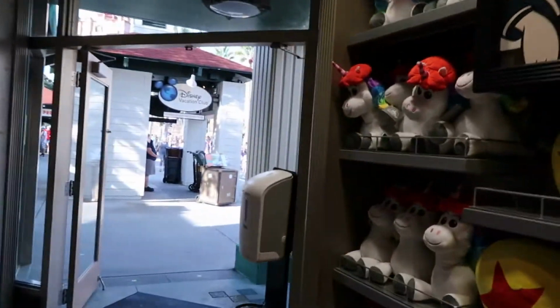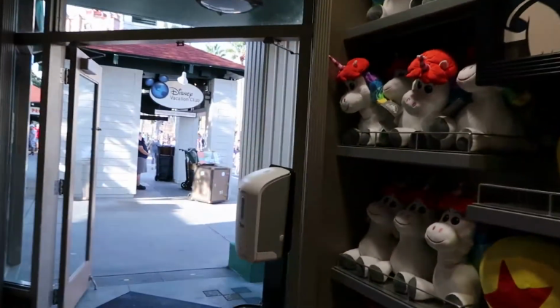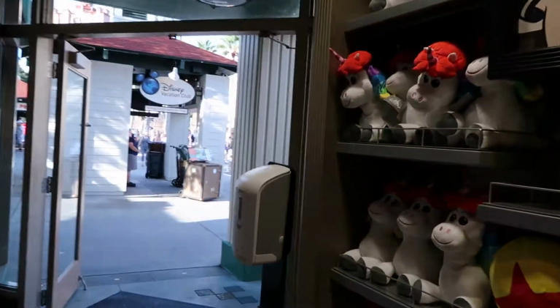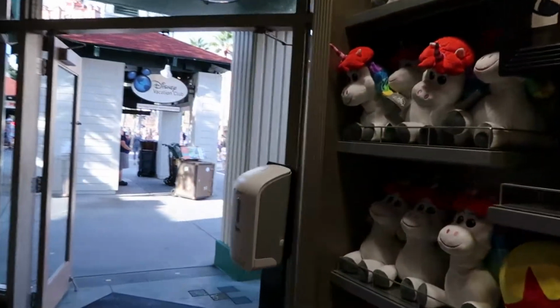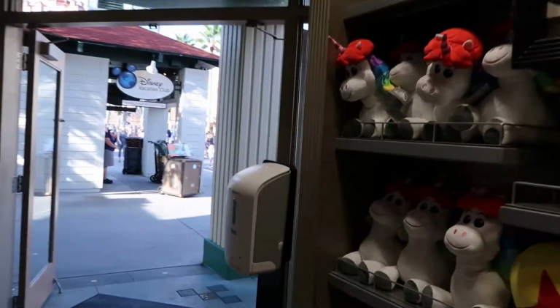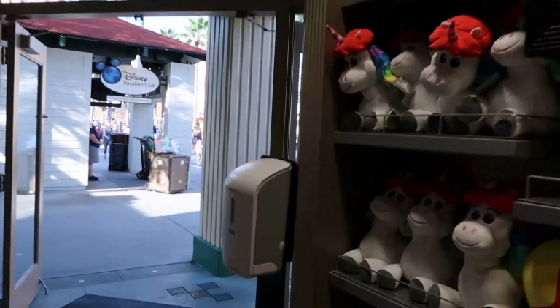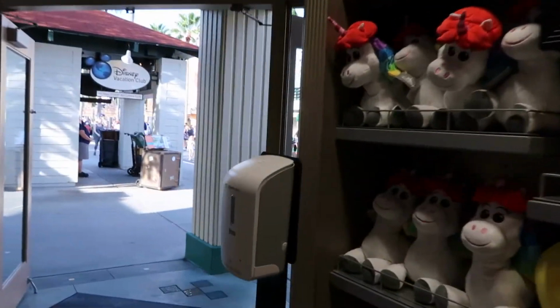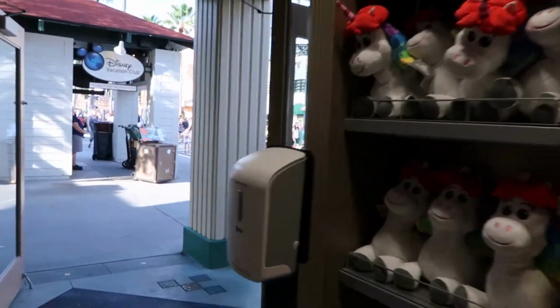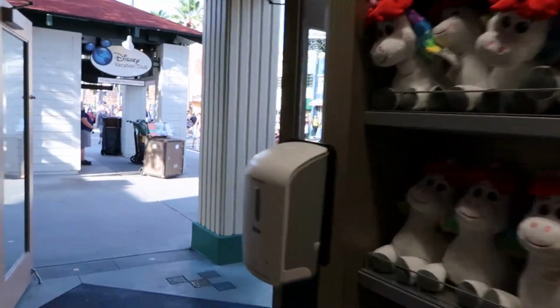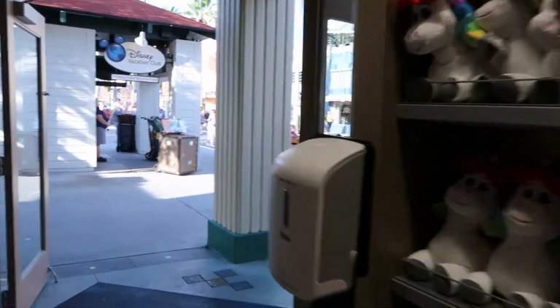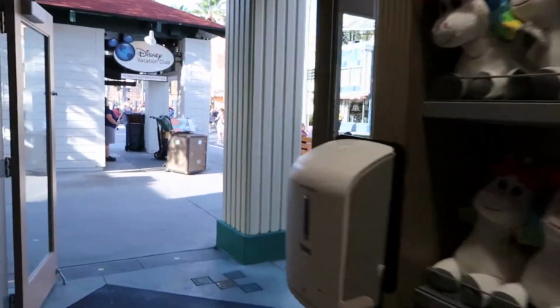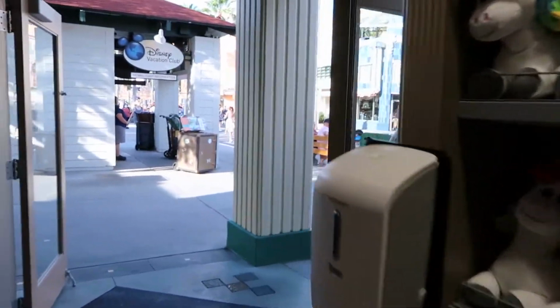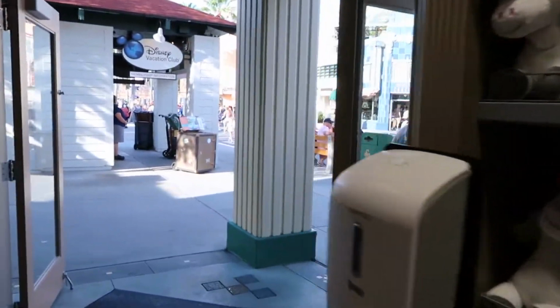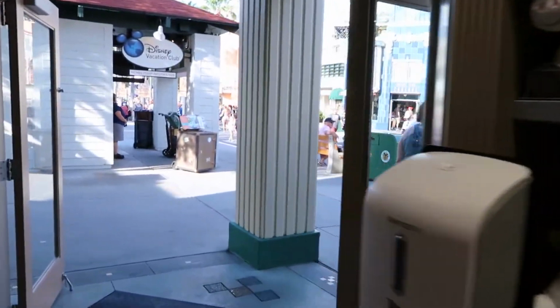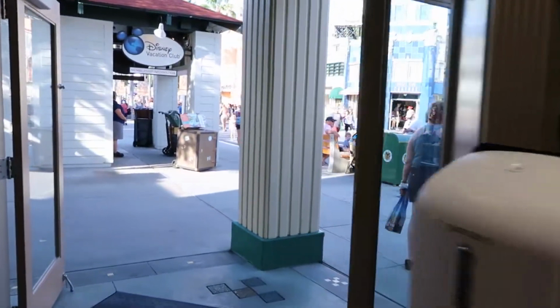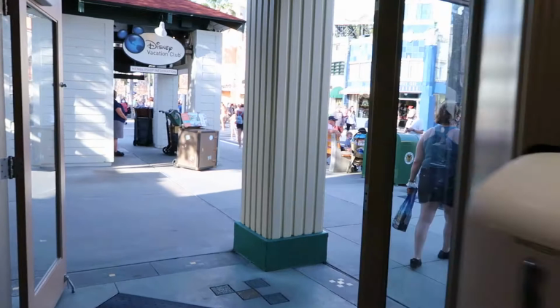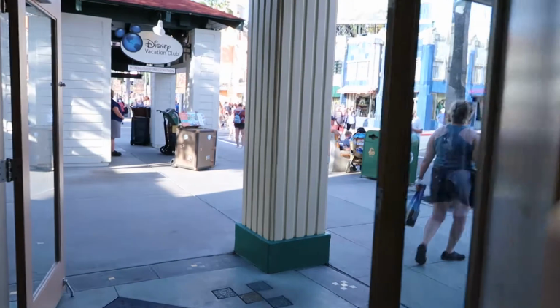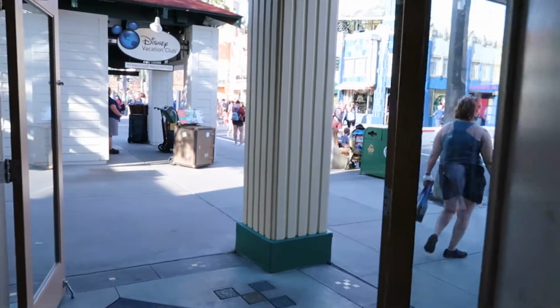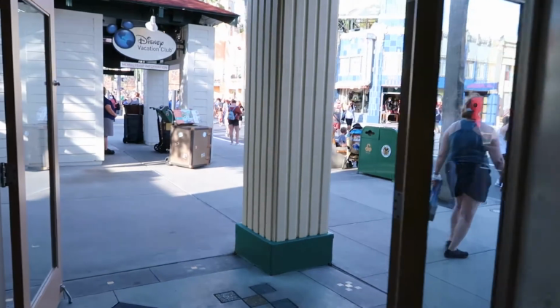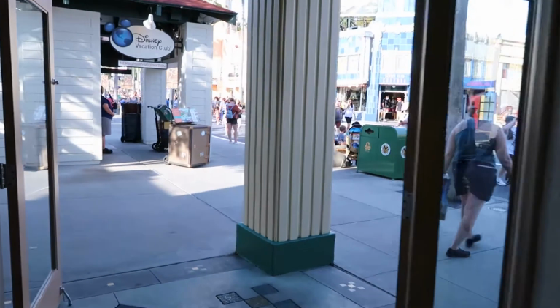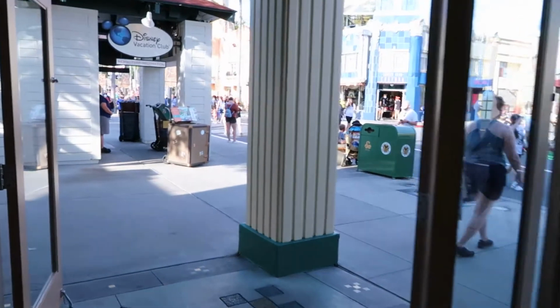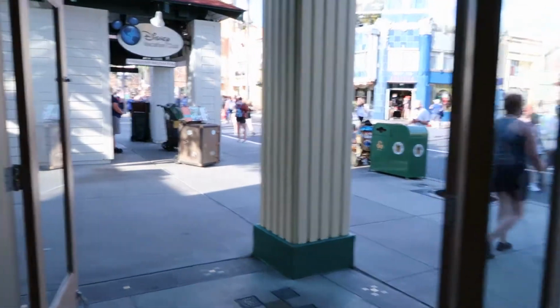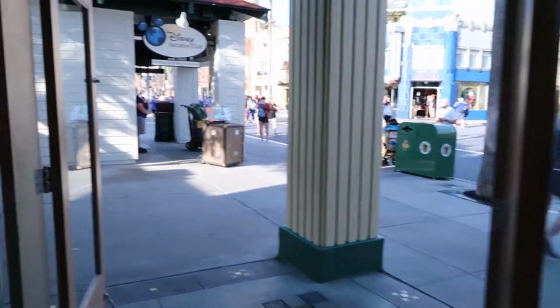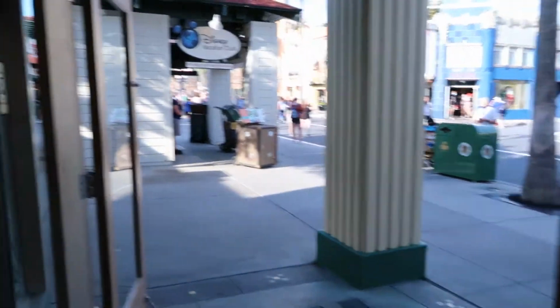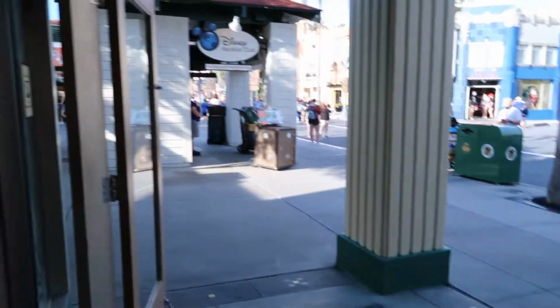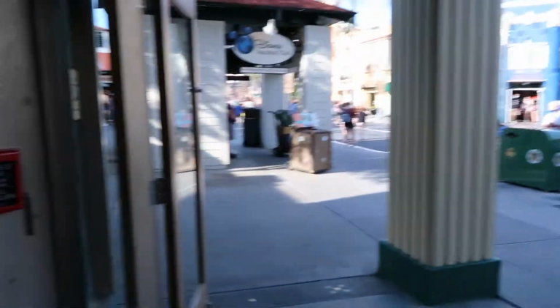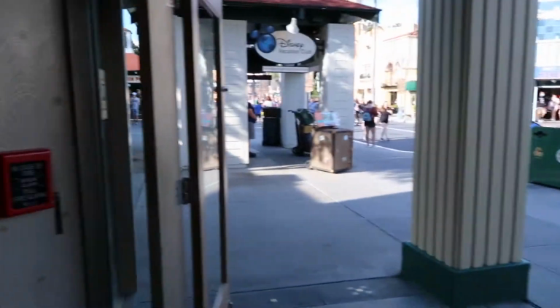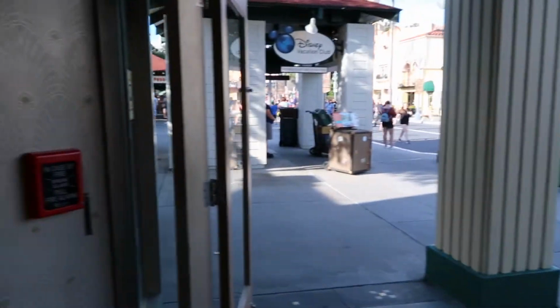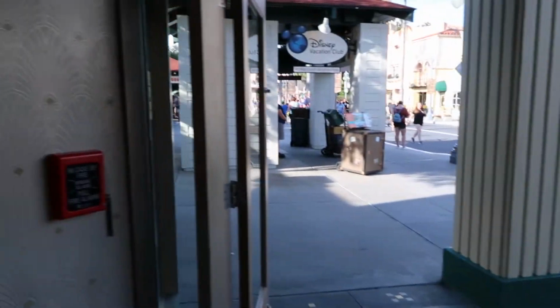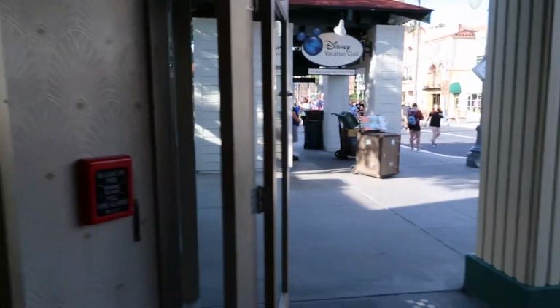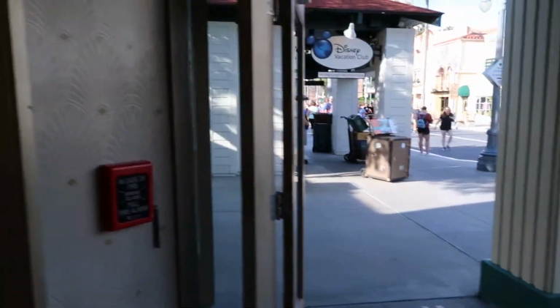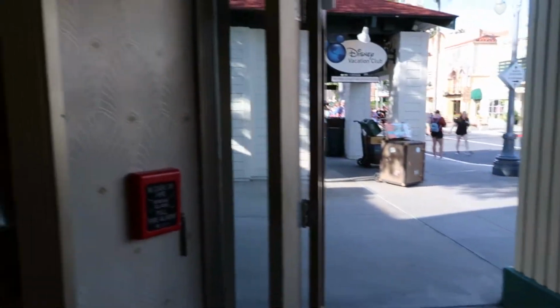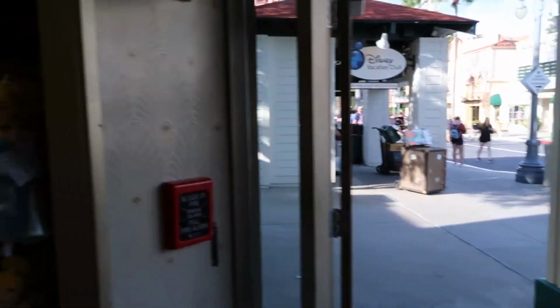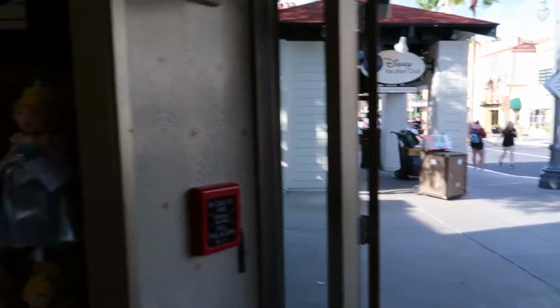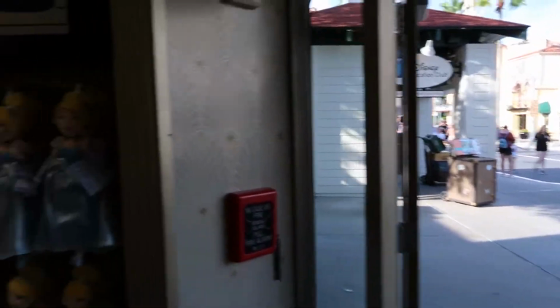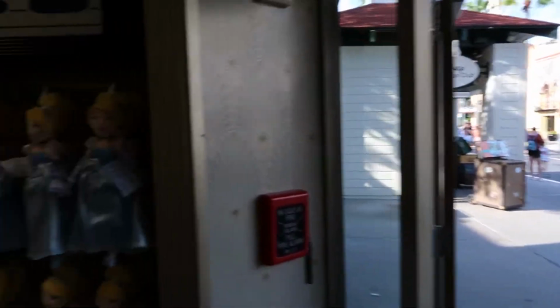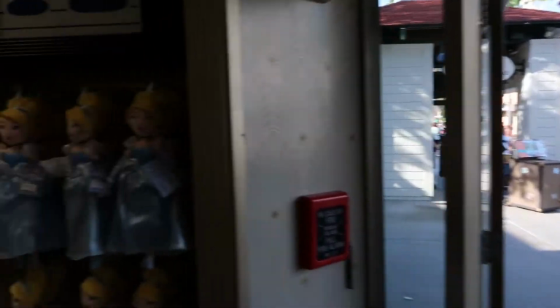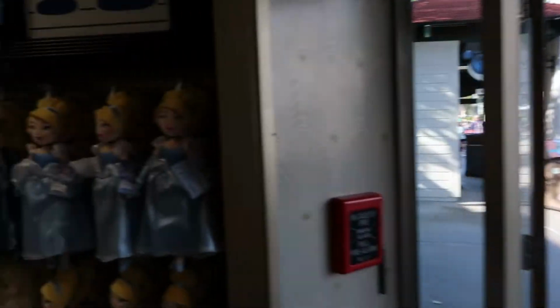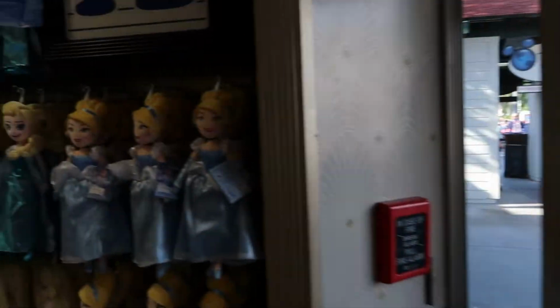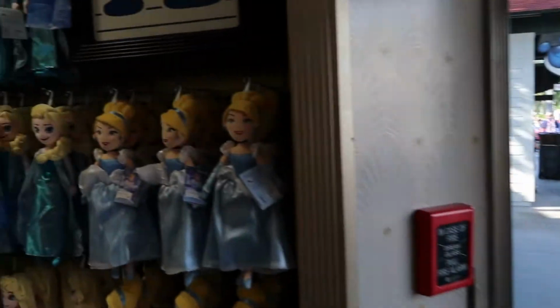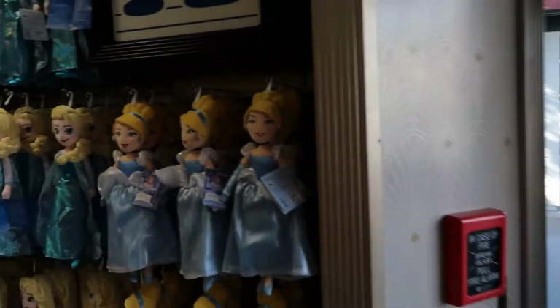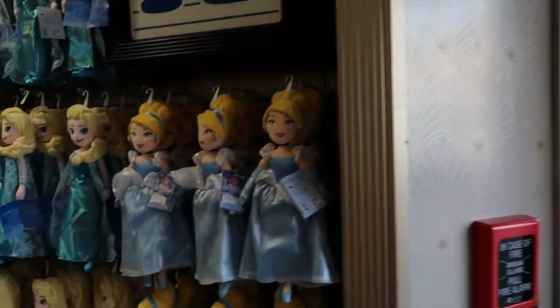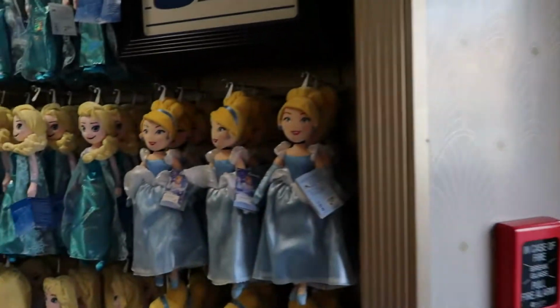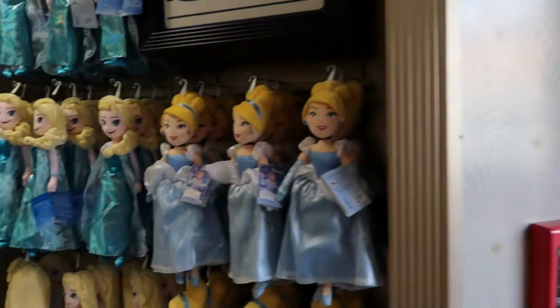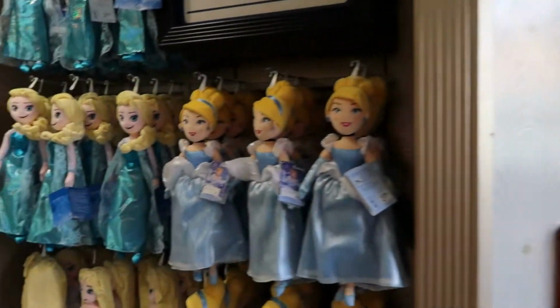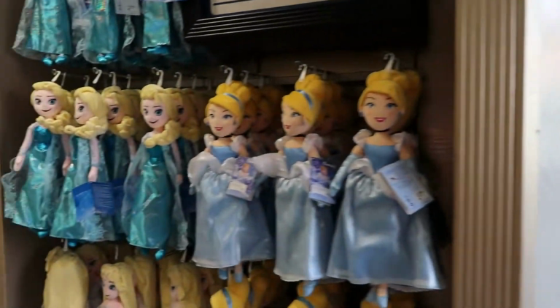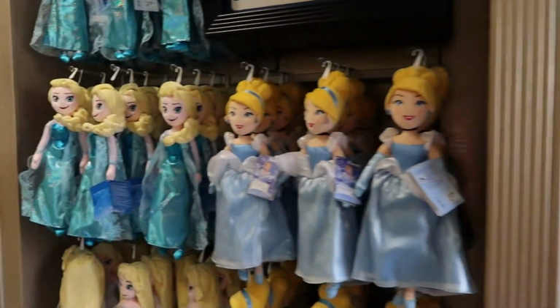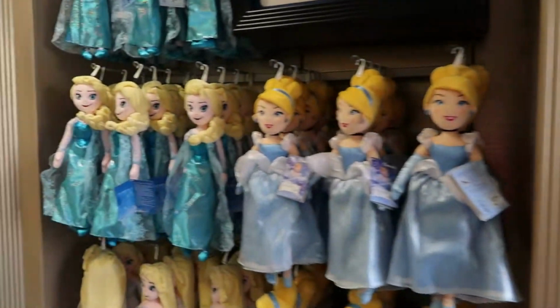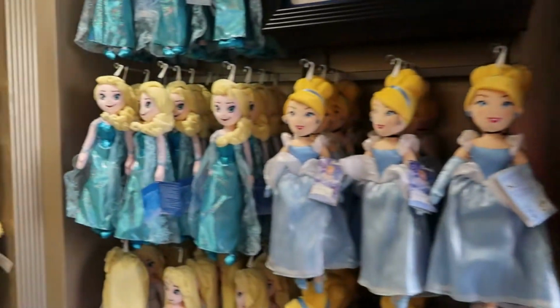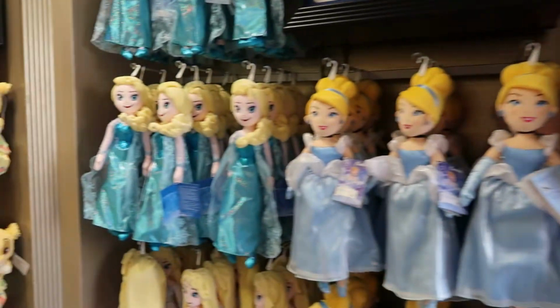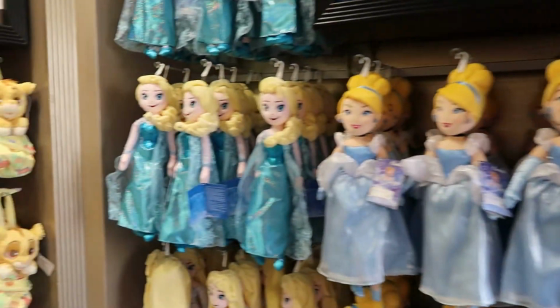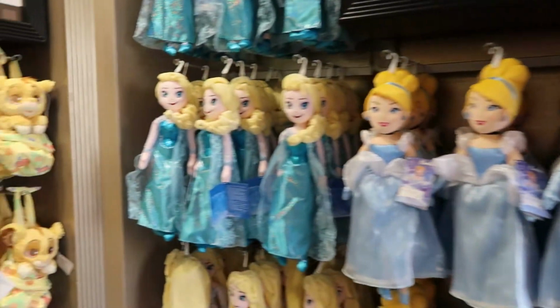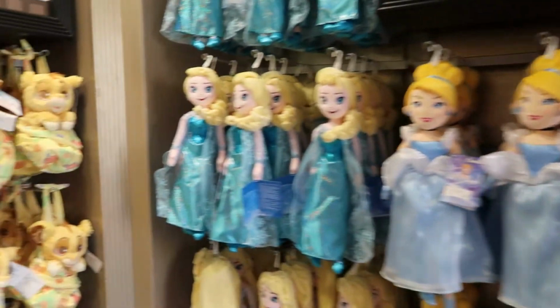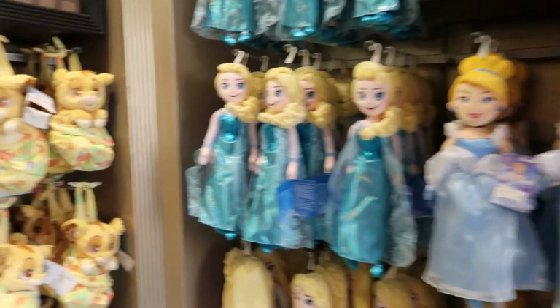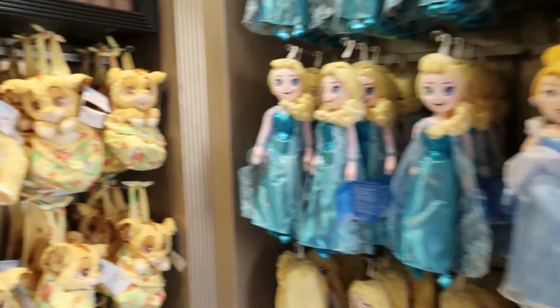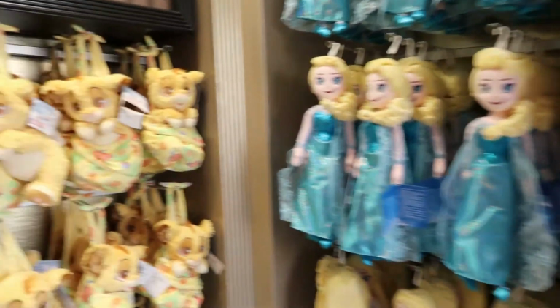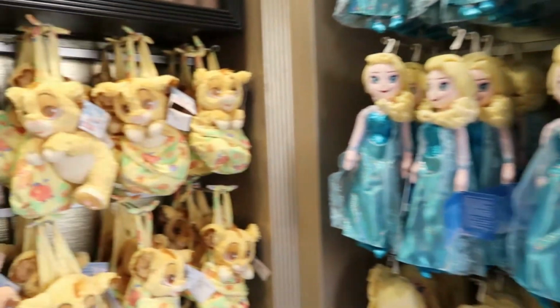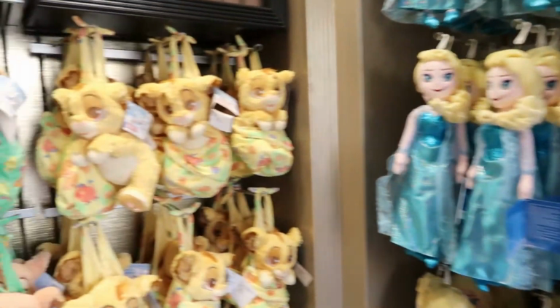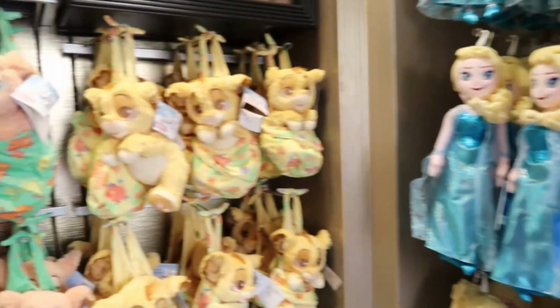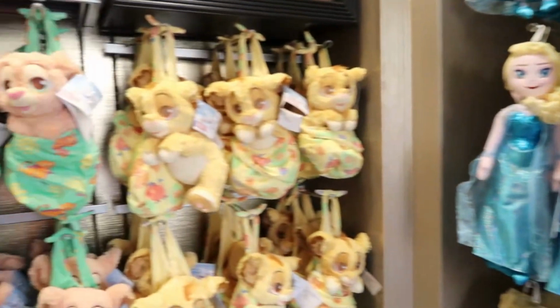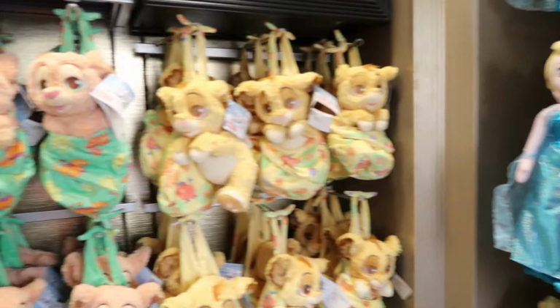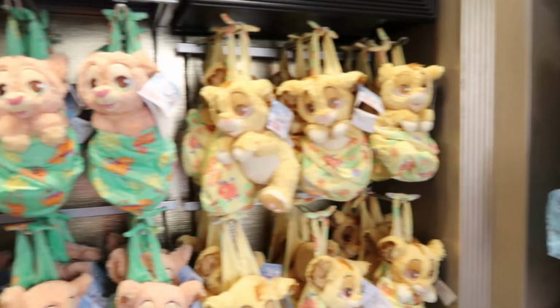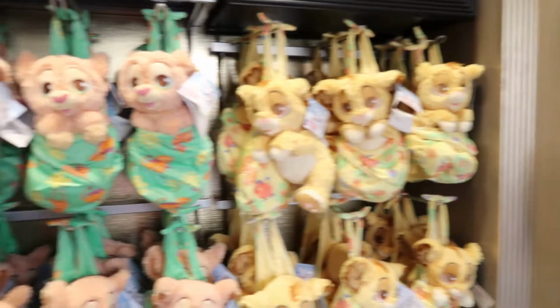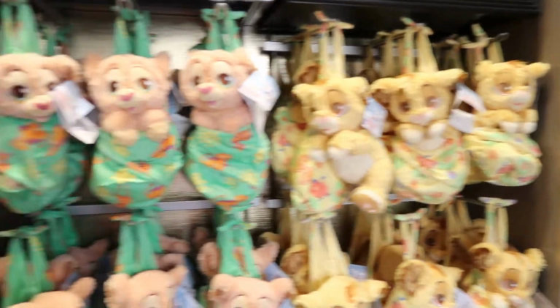This must be the stuffy section. Of course — here's the end. Oh my God.